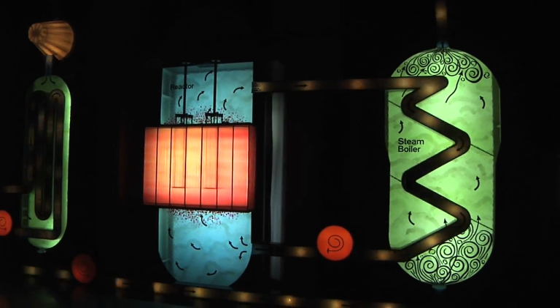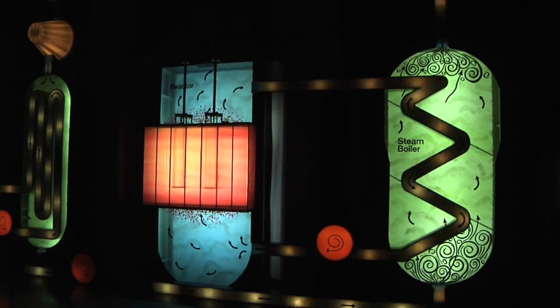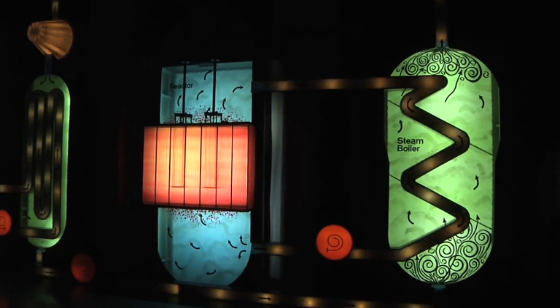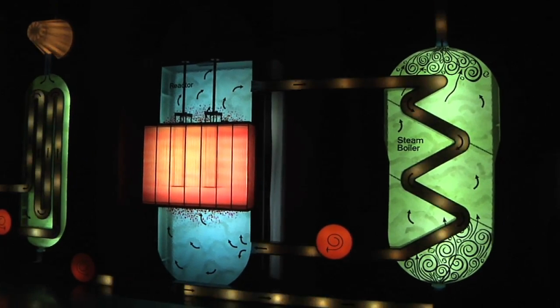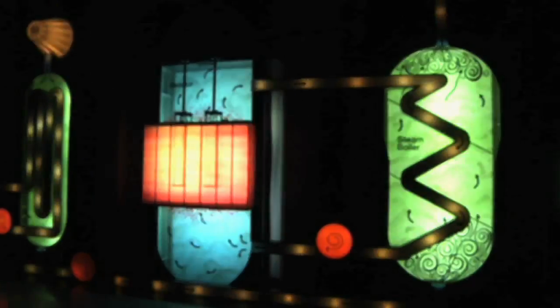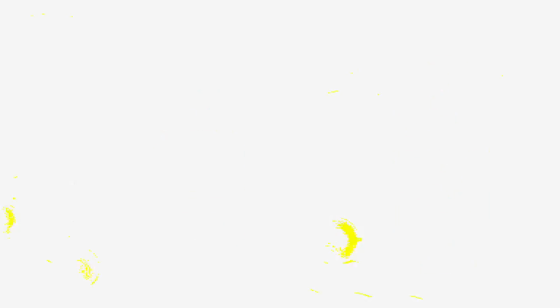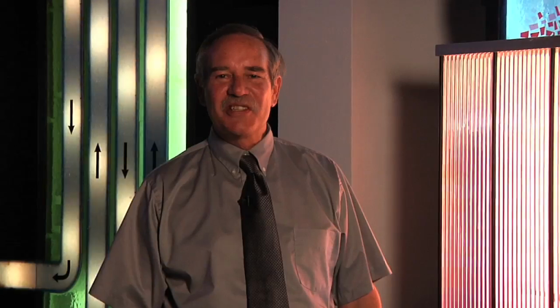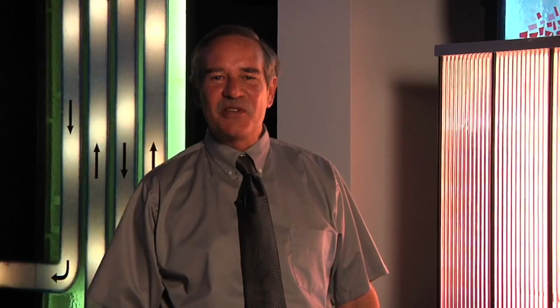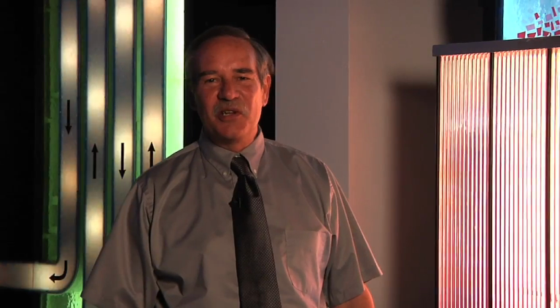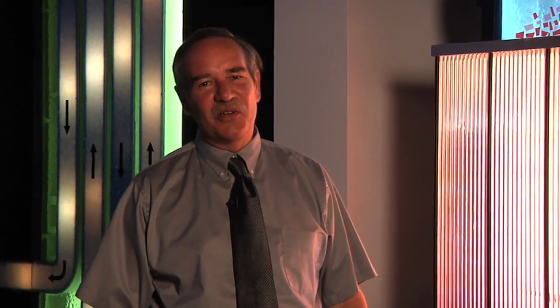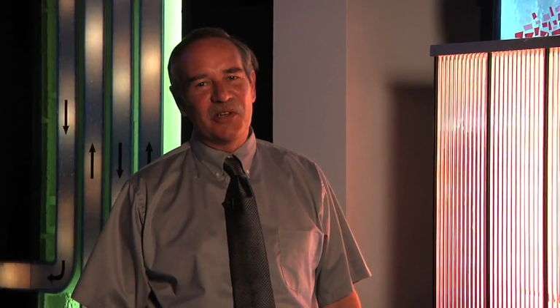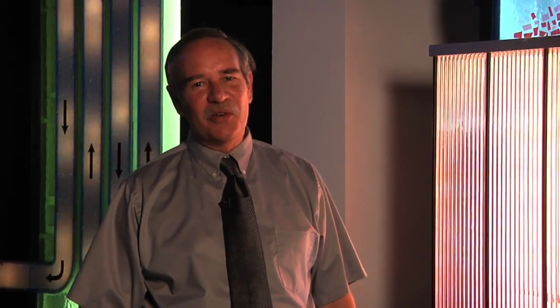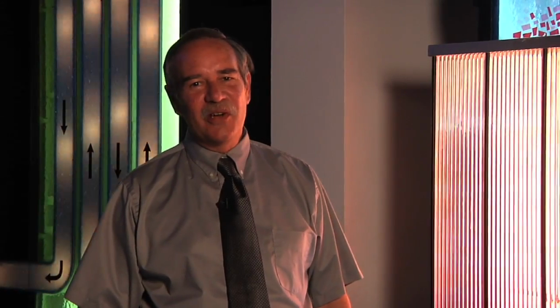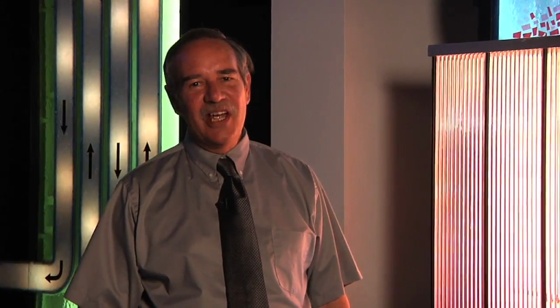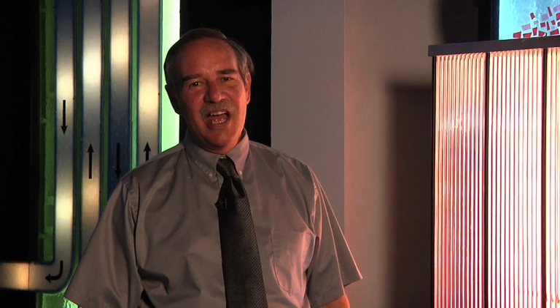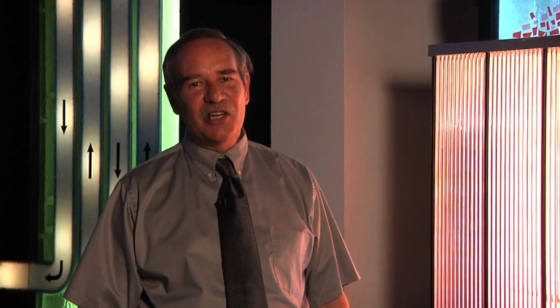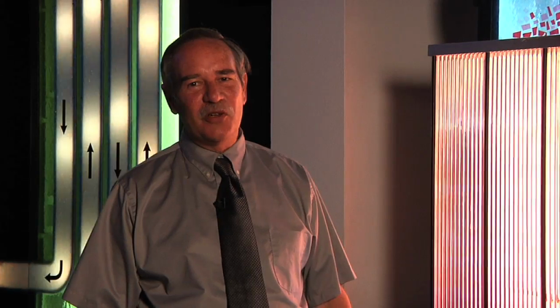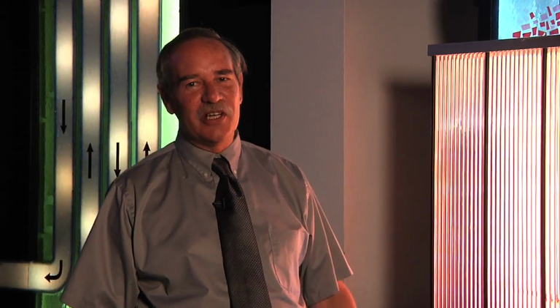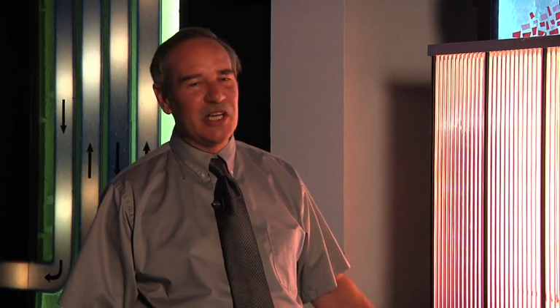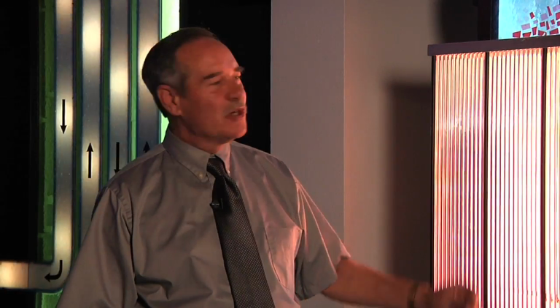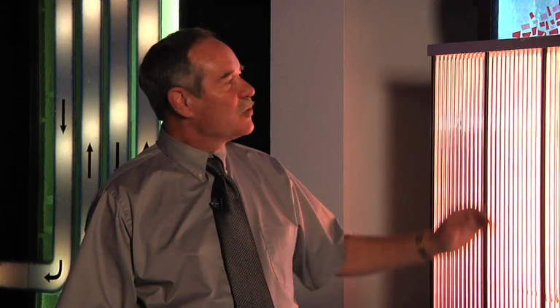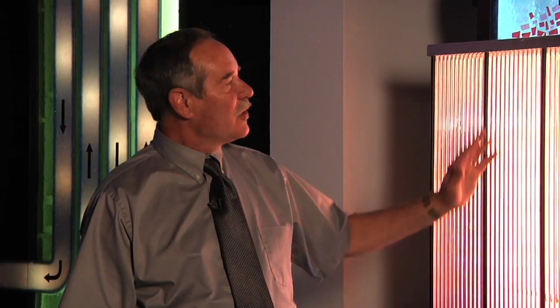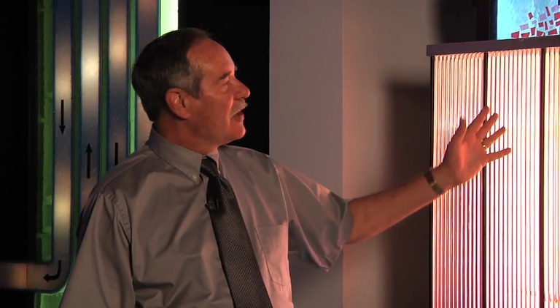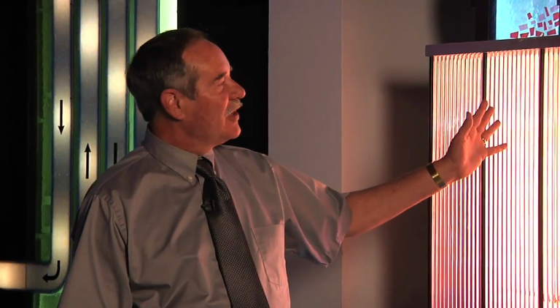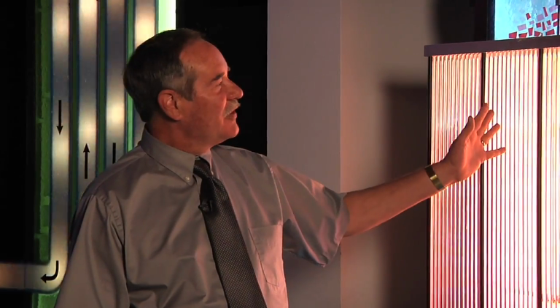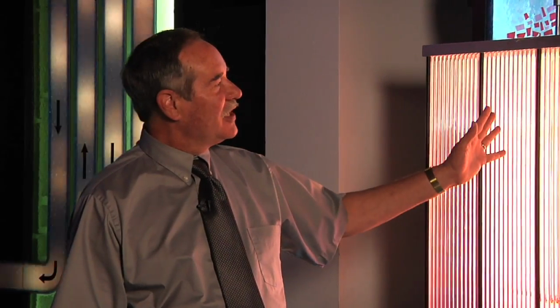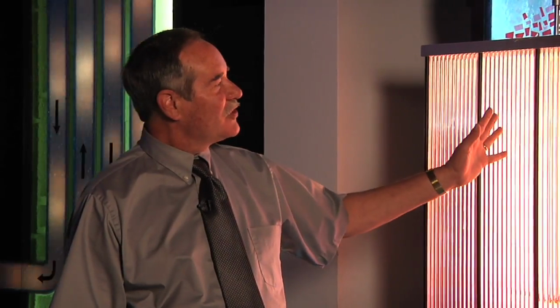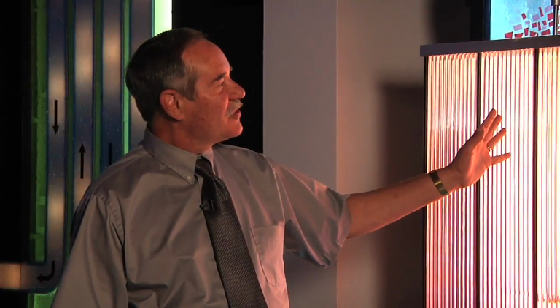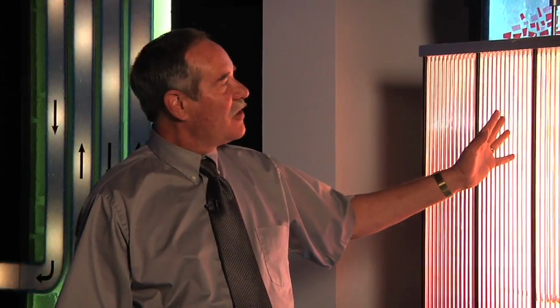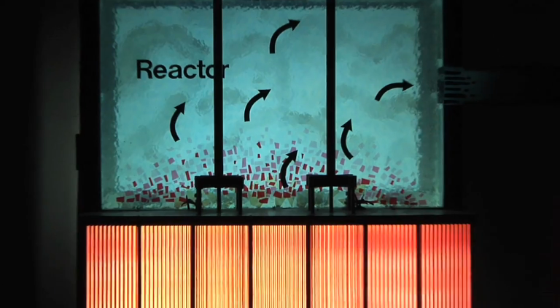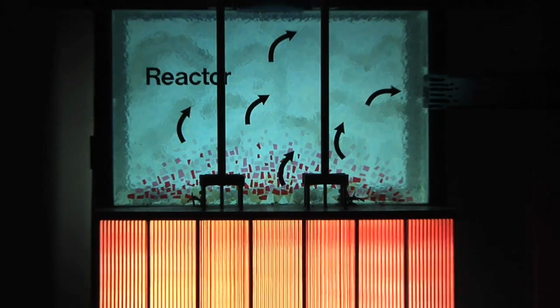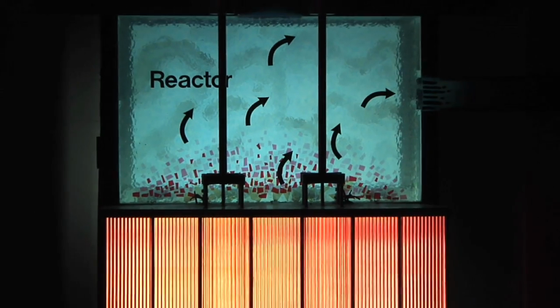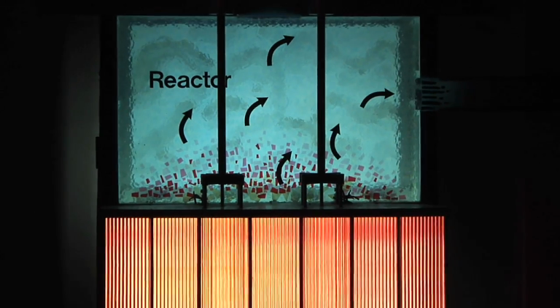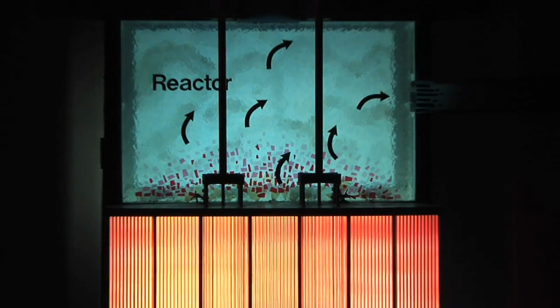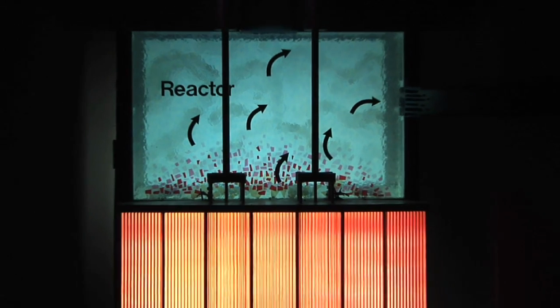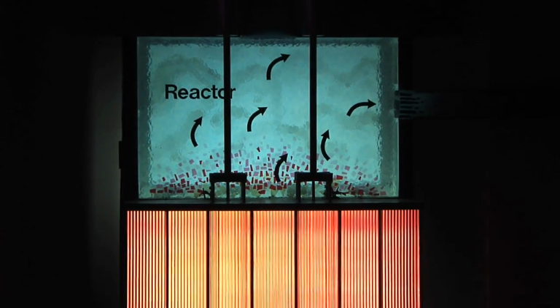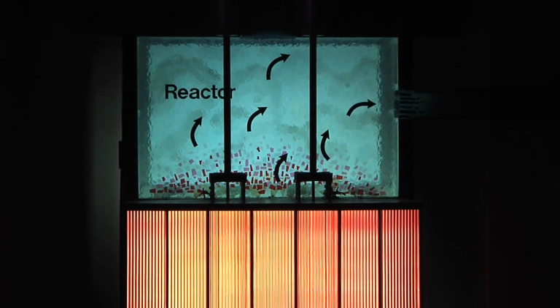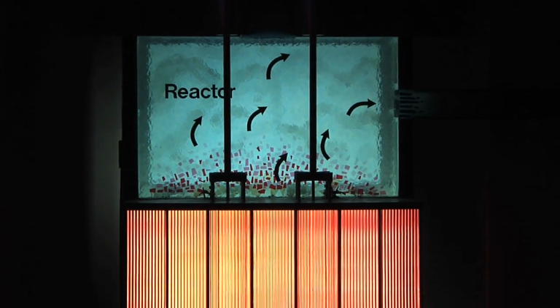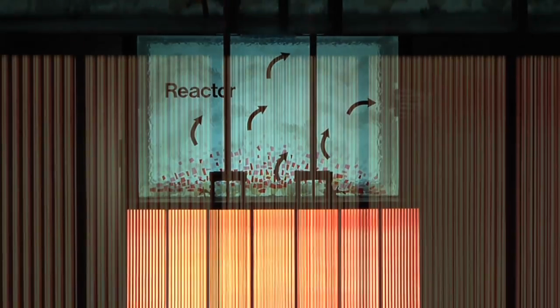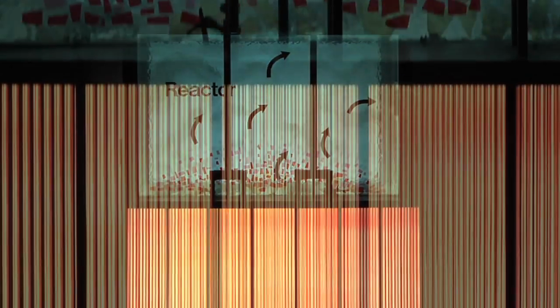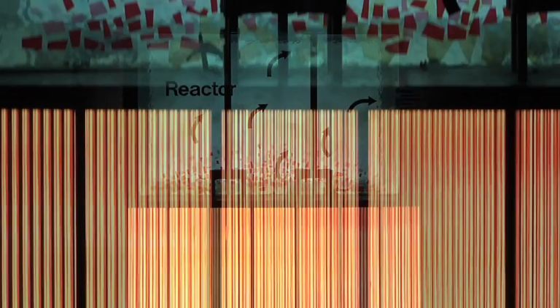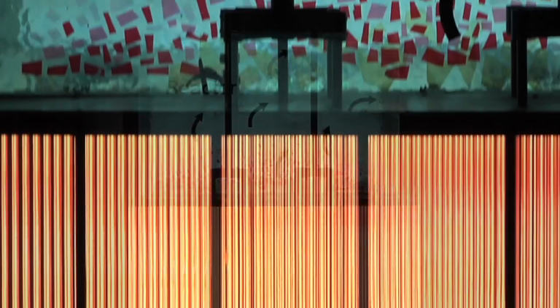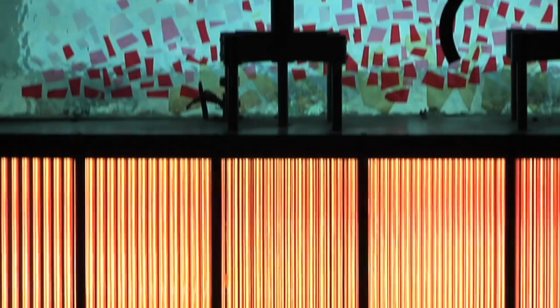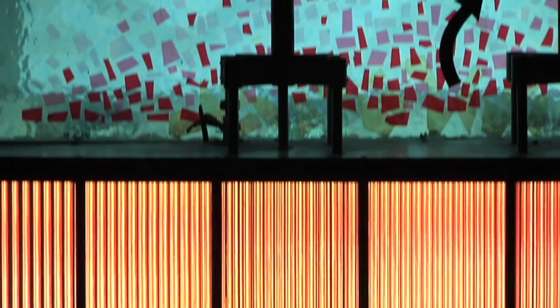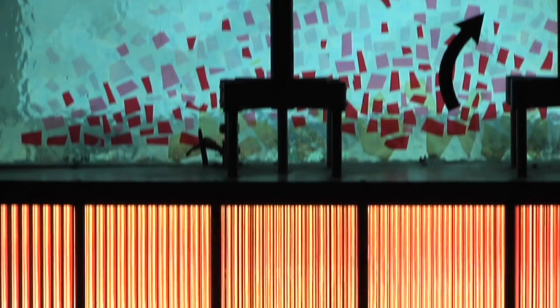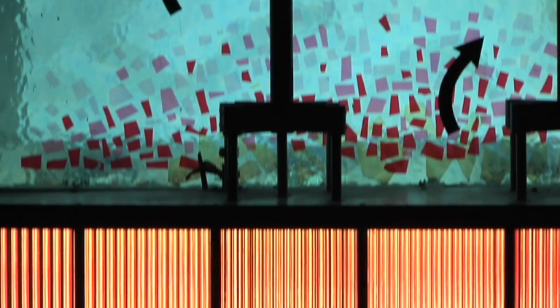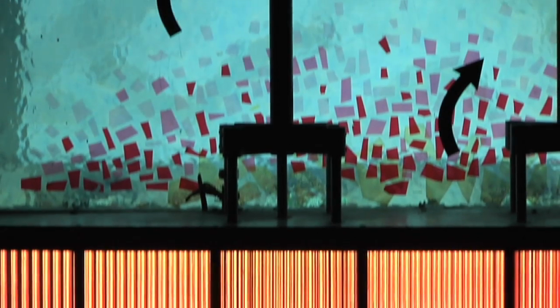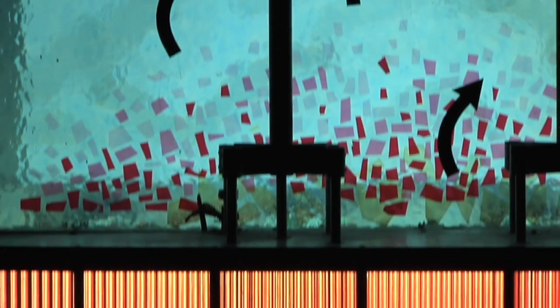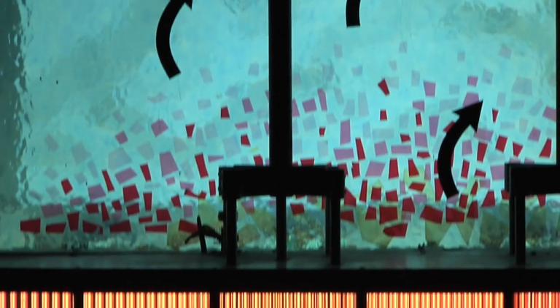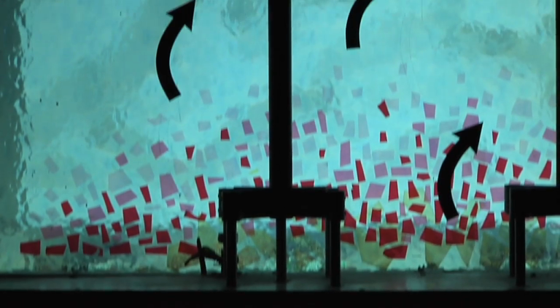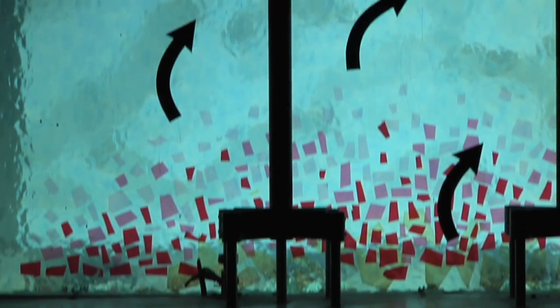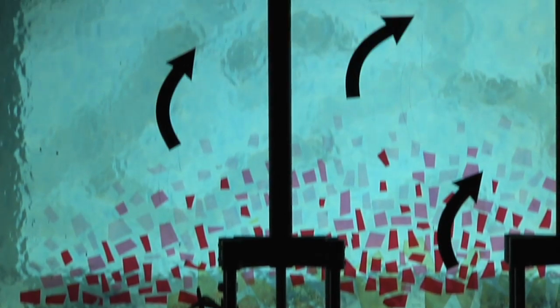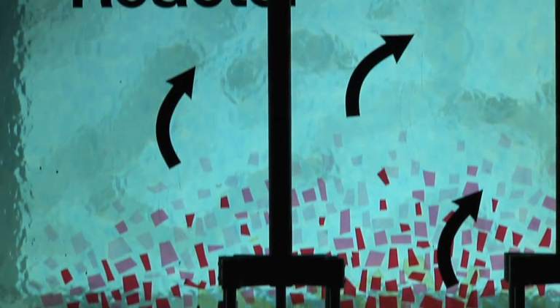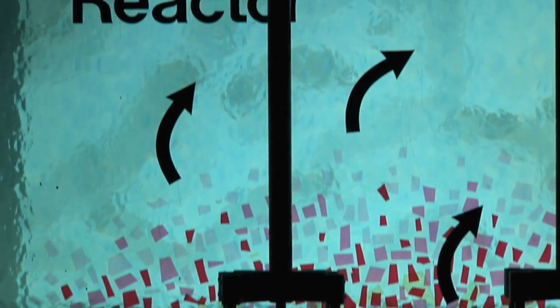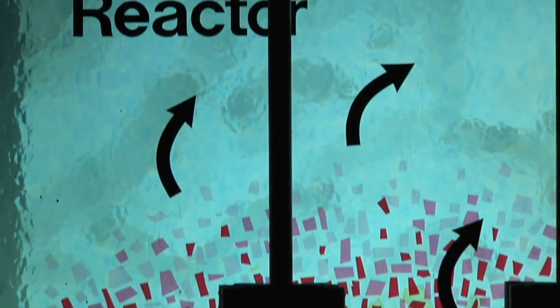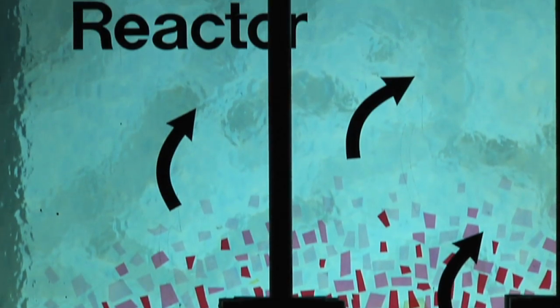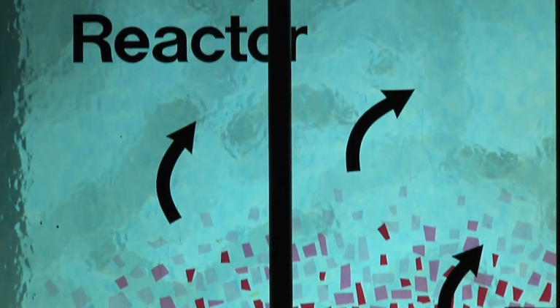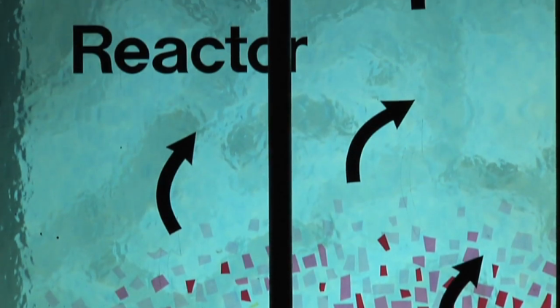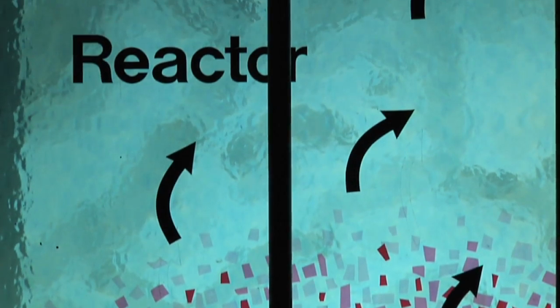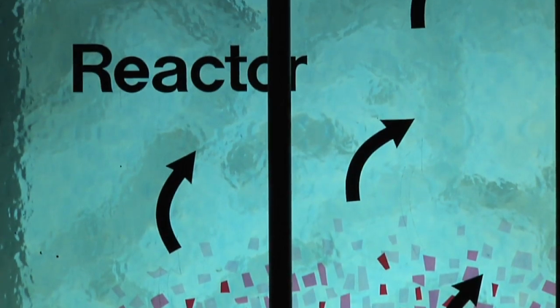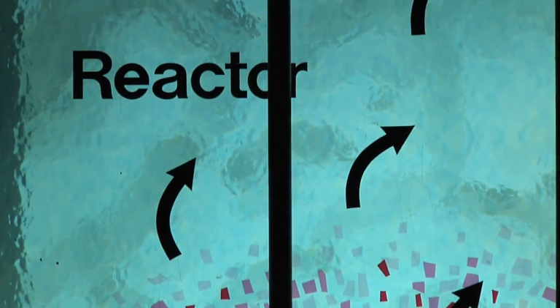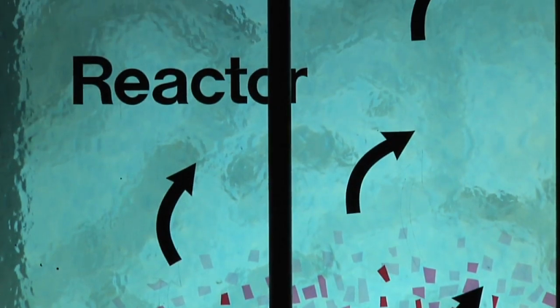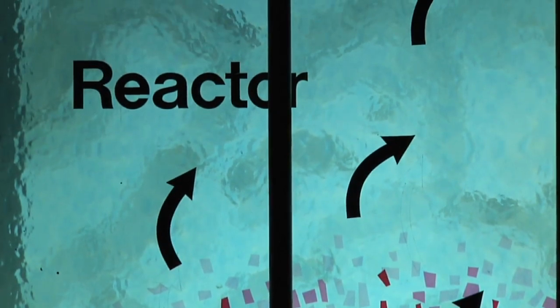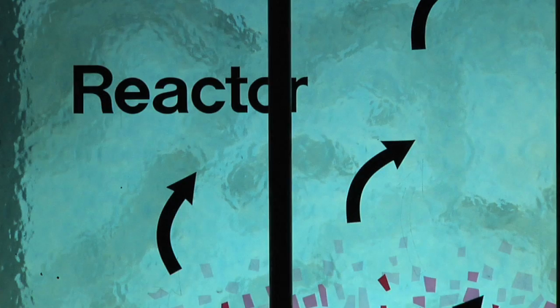This is a nuclear reactor, and here's where everything starts. The nuclear reactor splits atoms to produce heat.